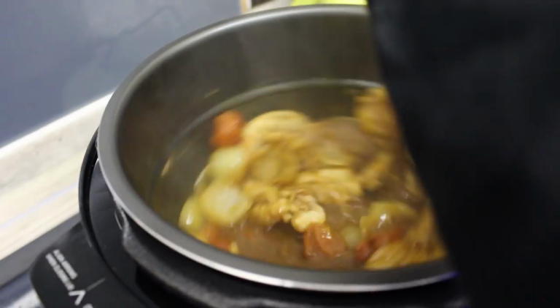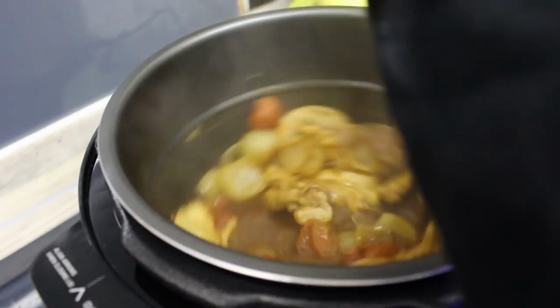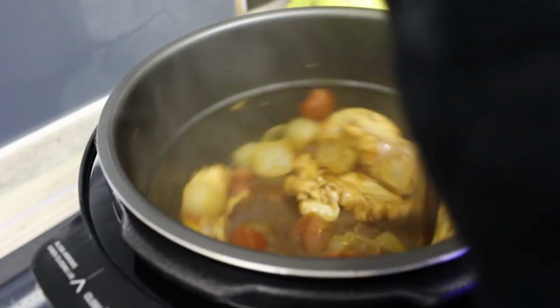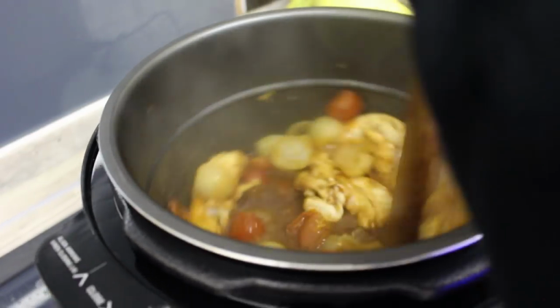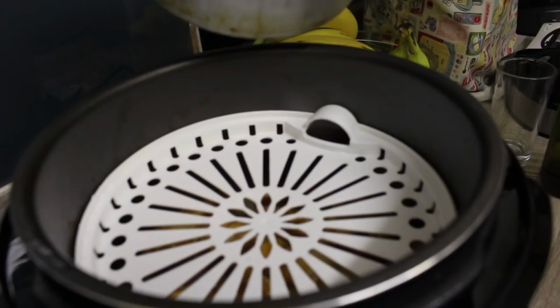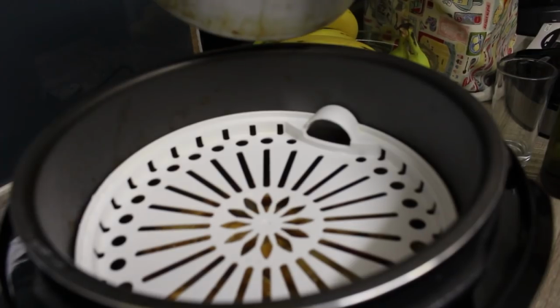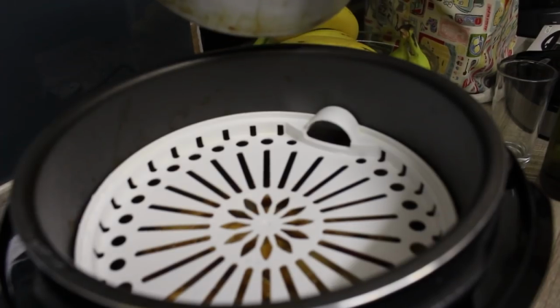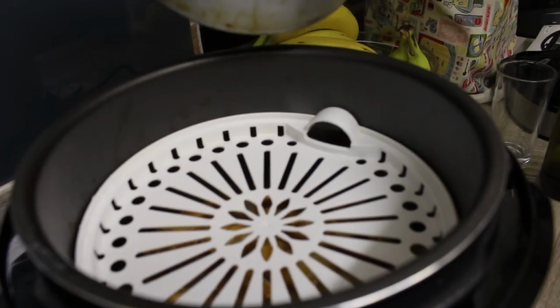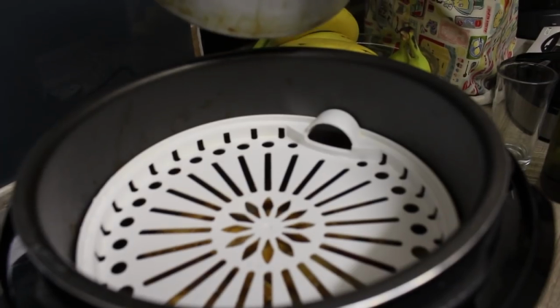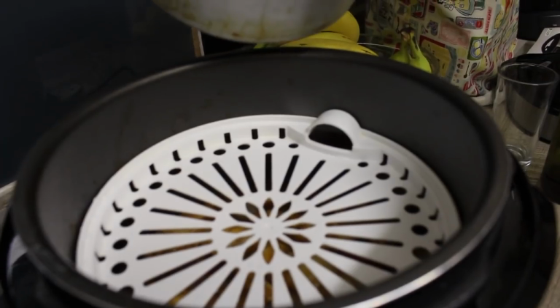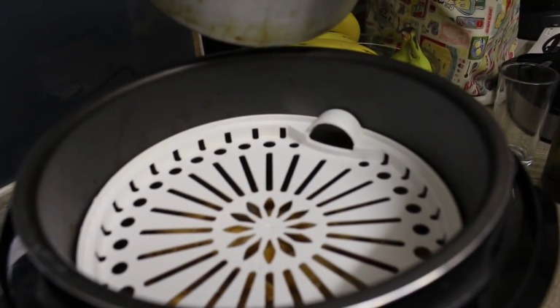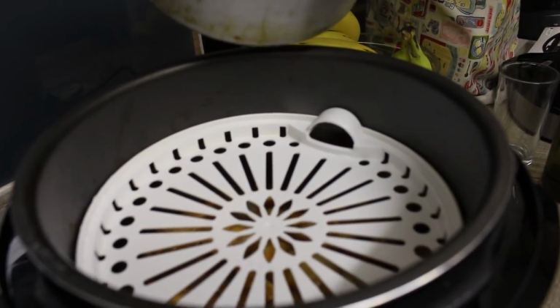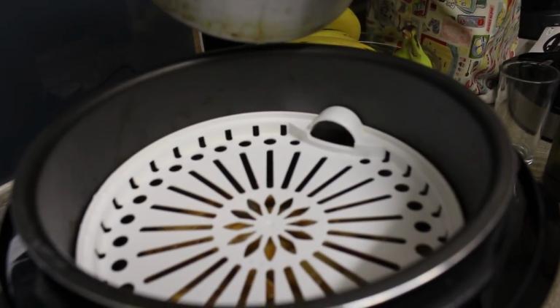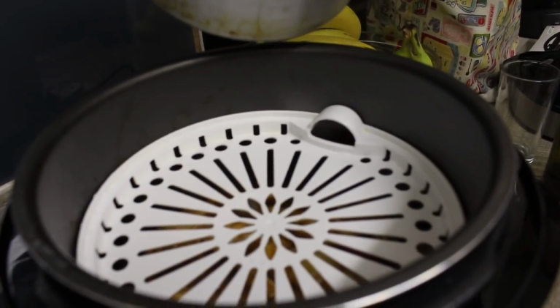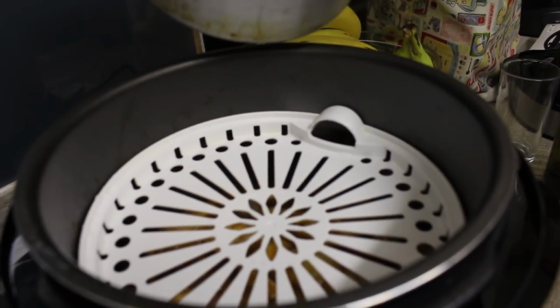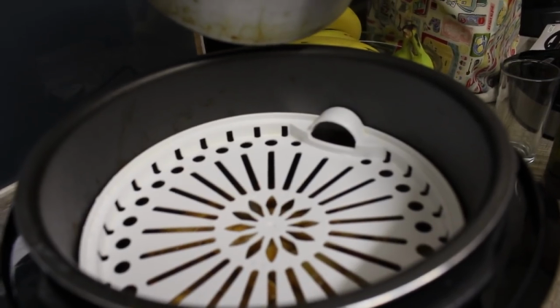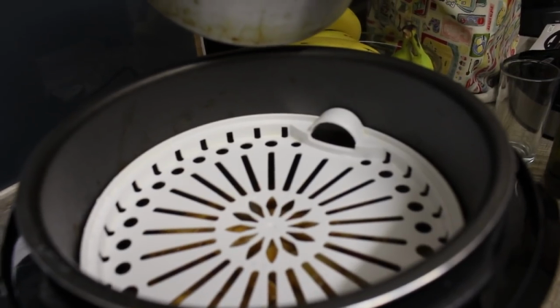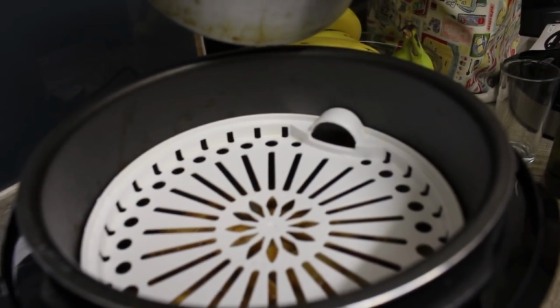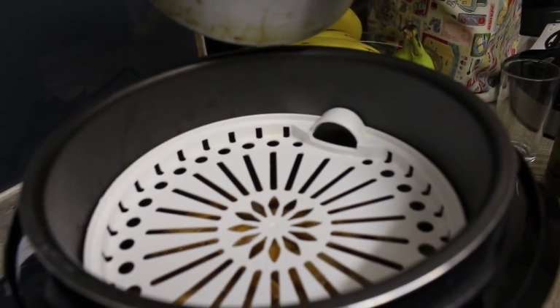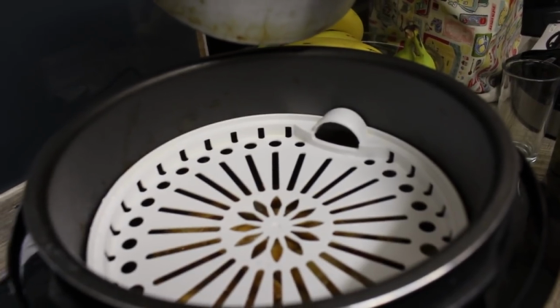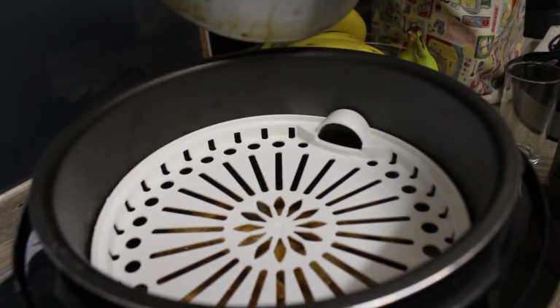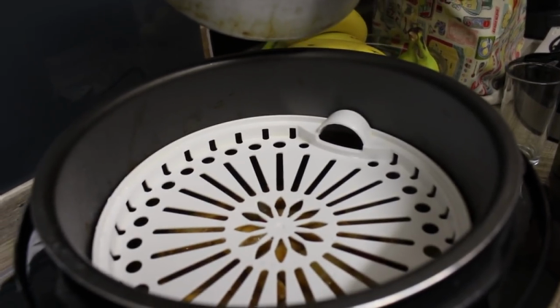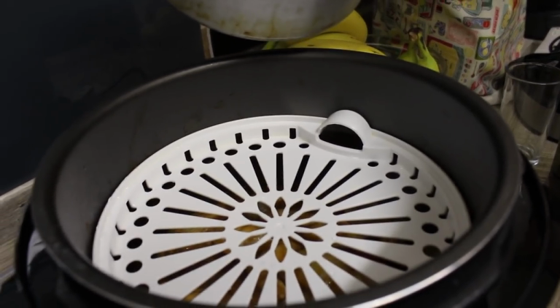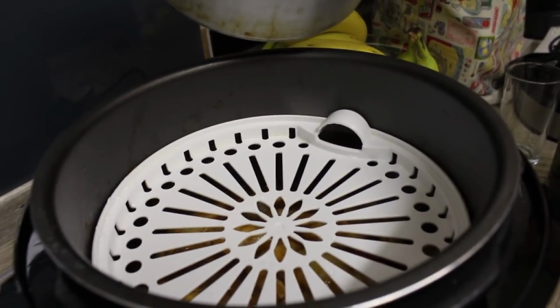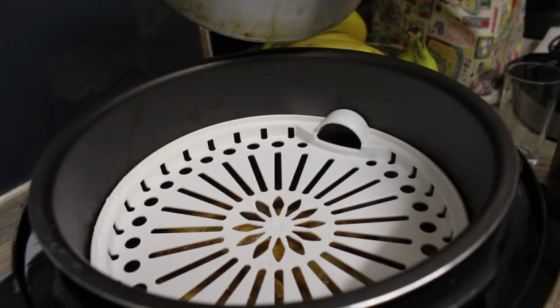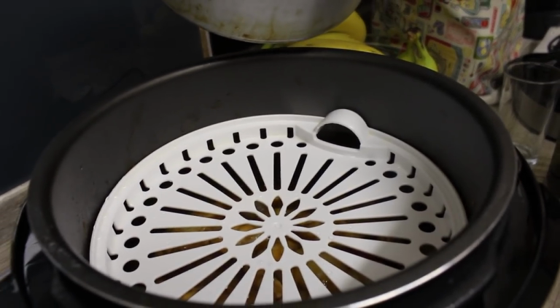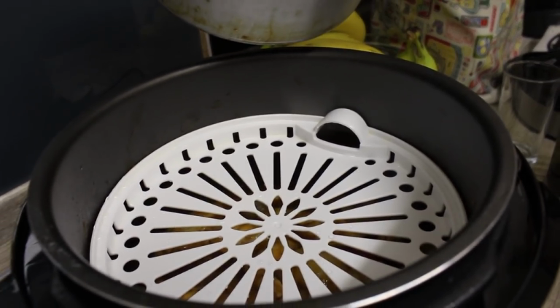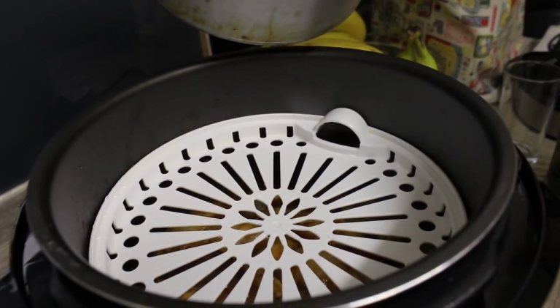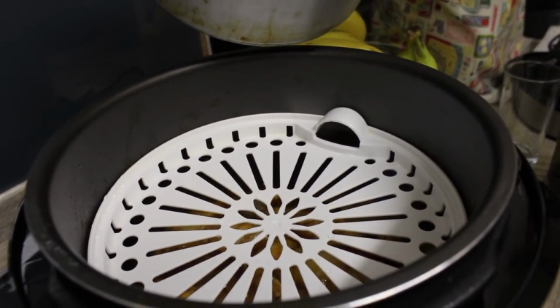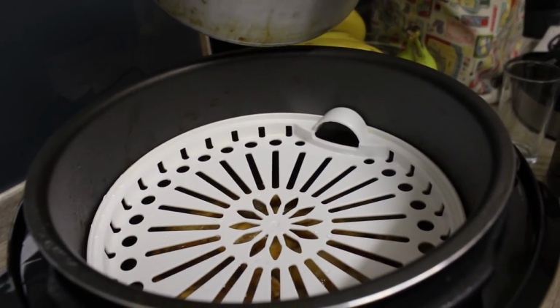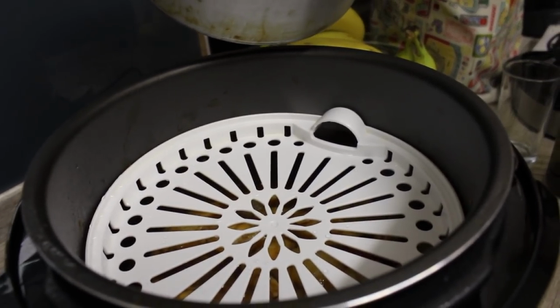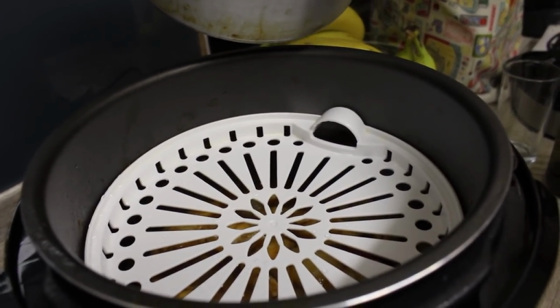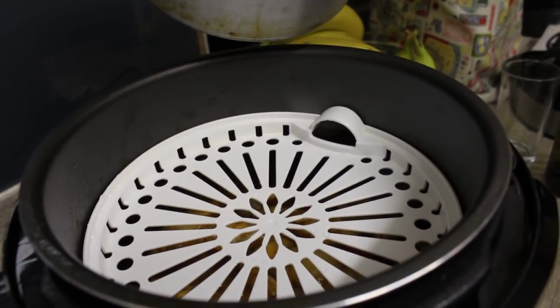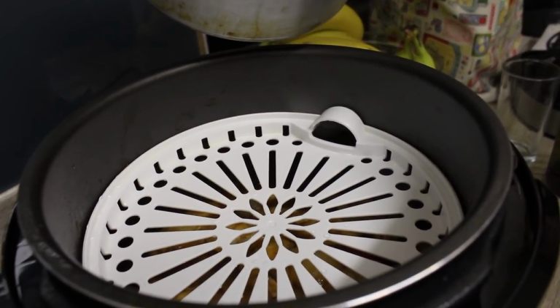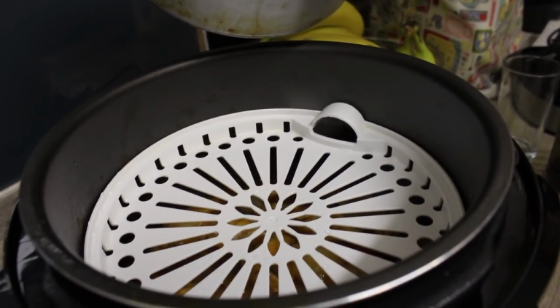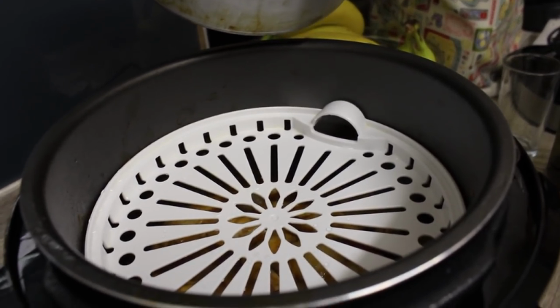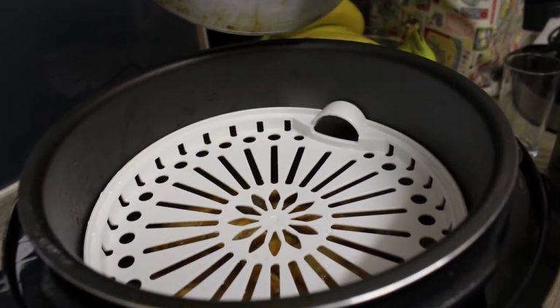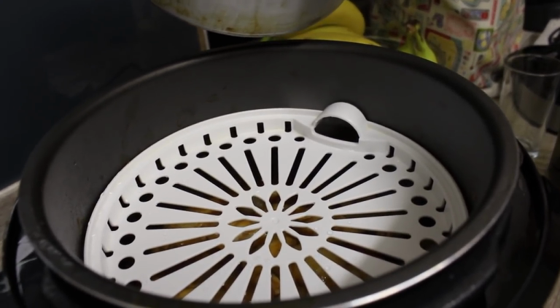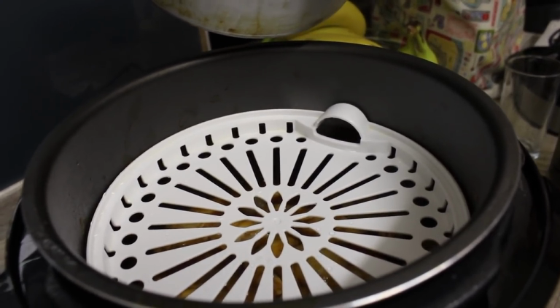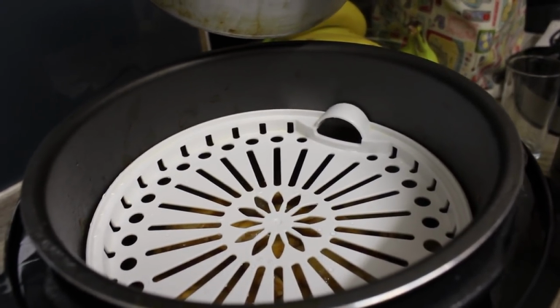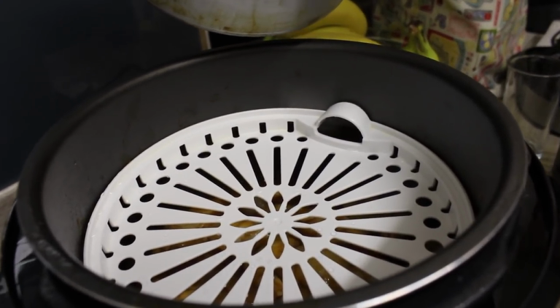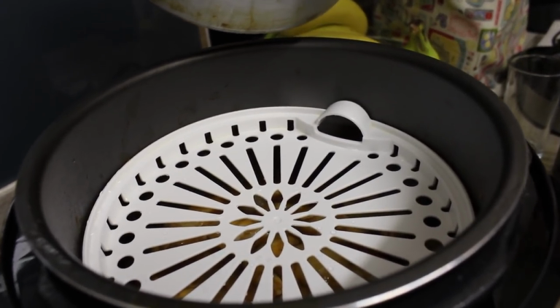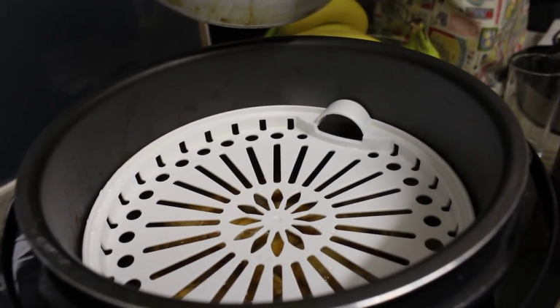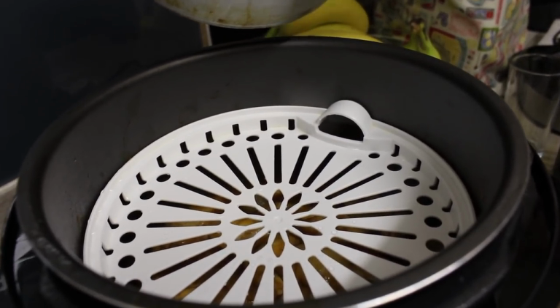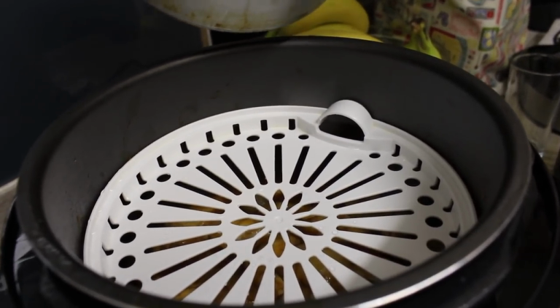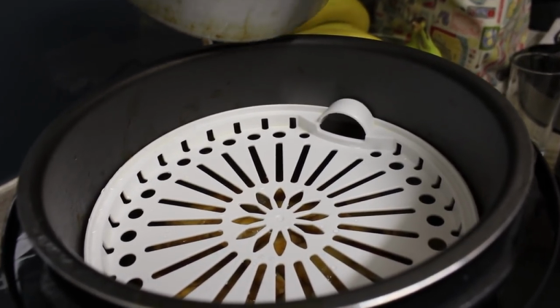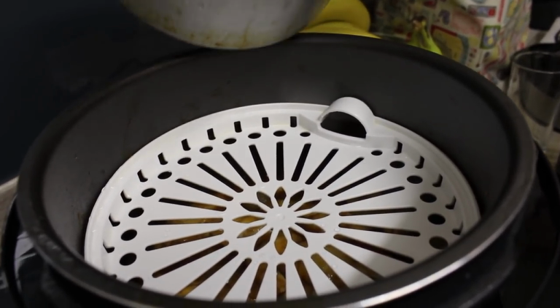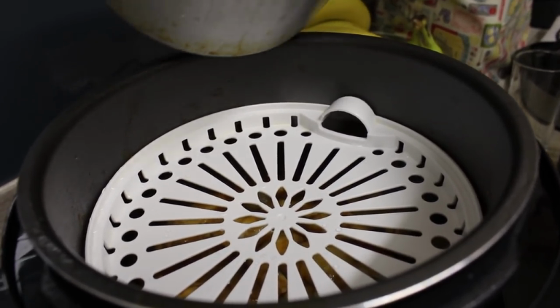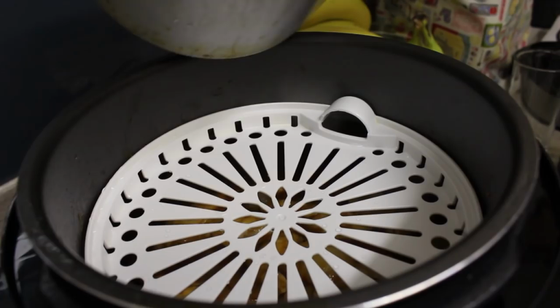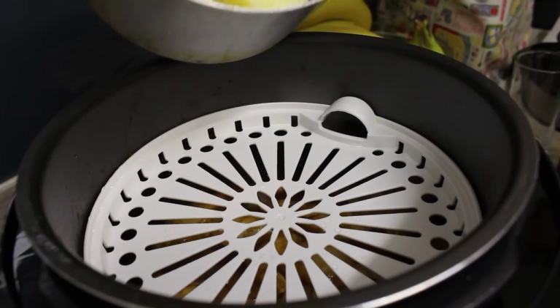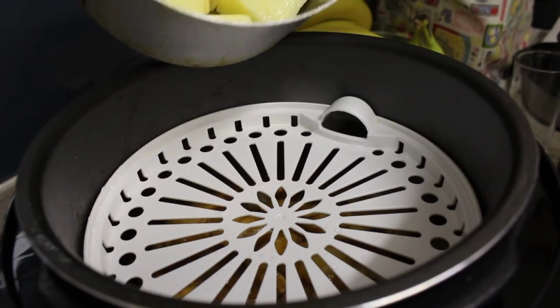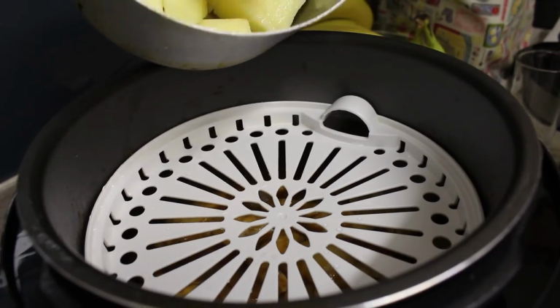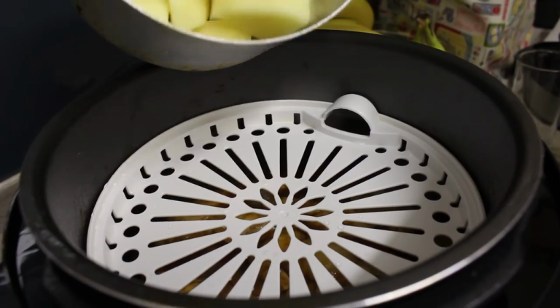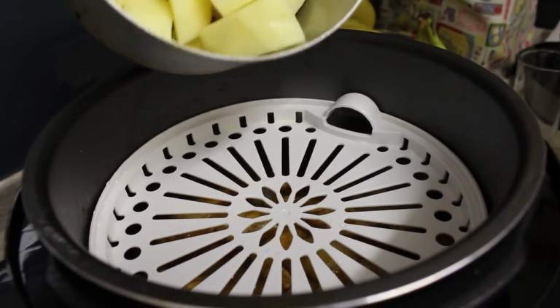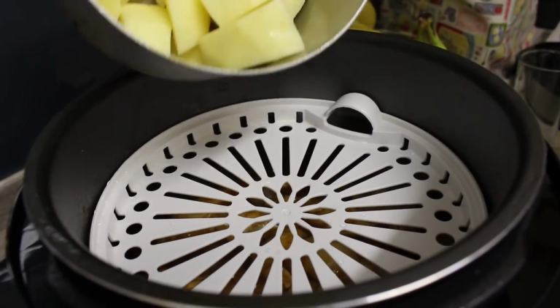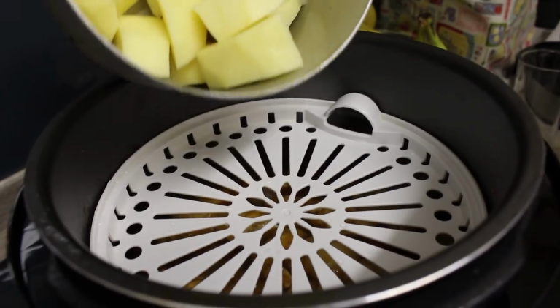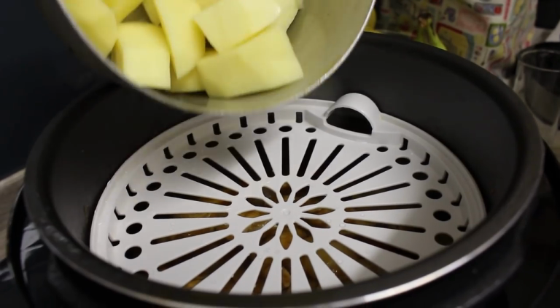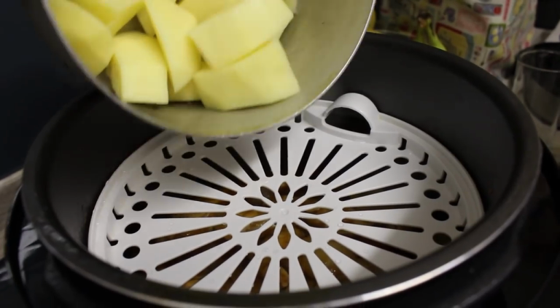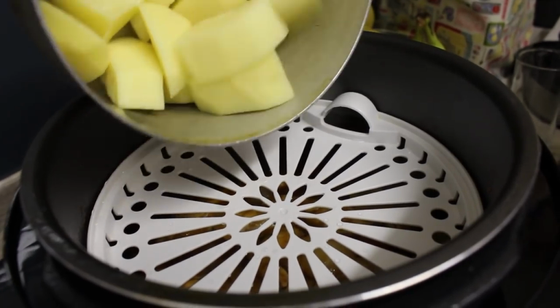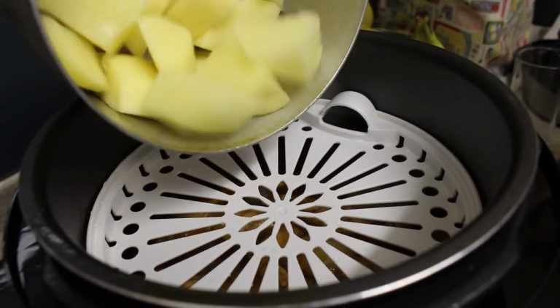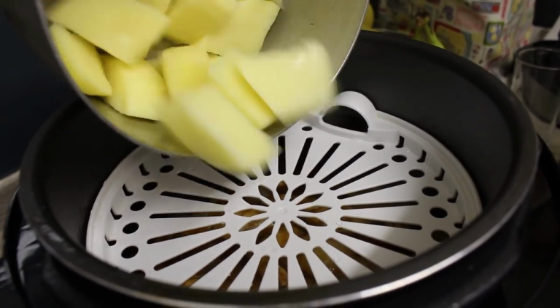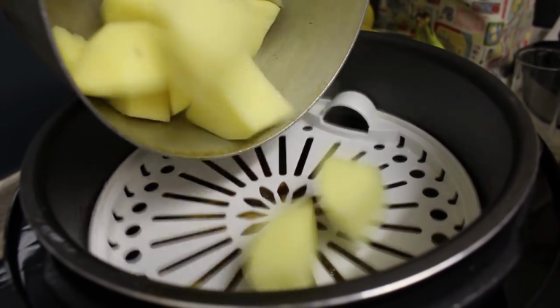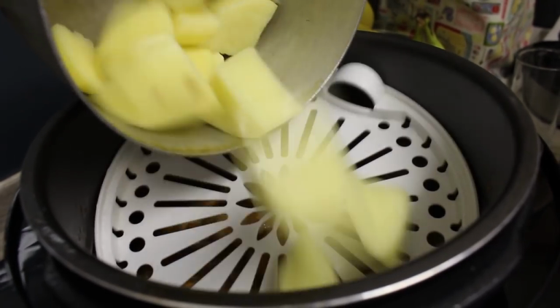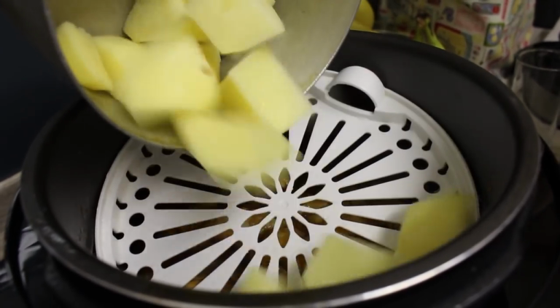And now we will be pouring the potatoes on top.